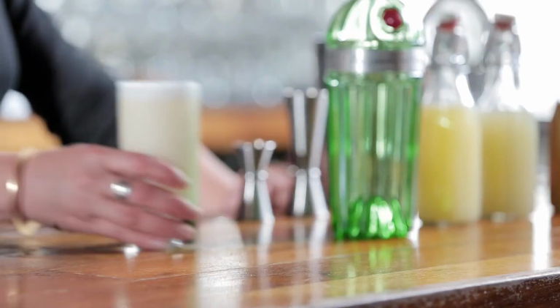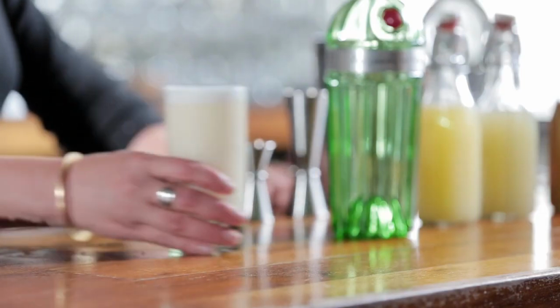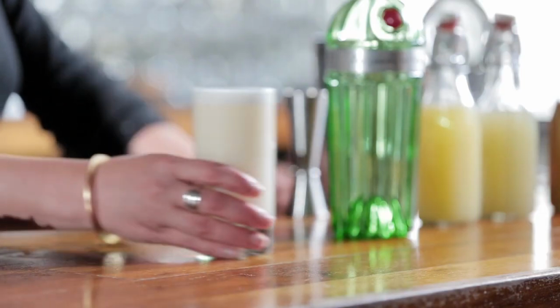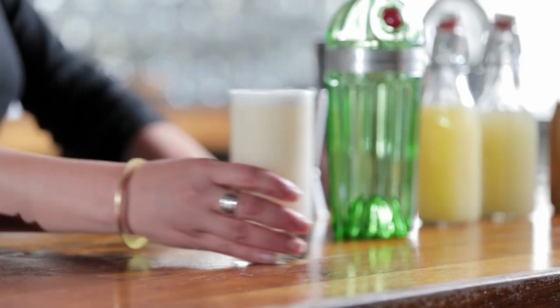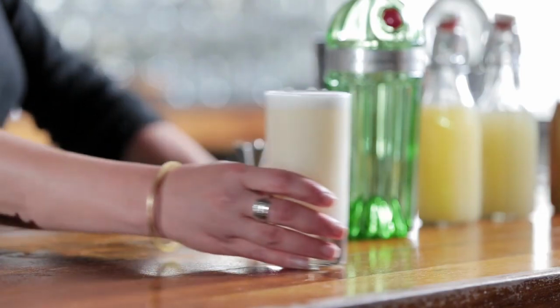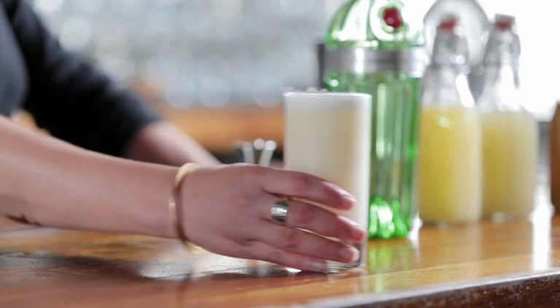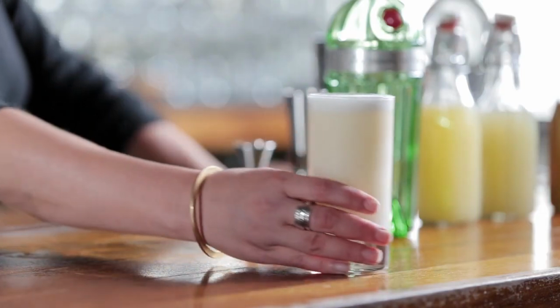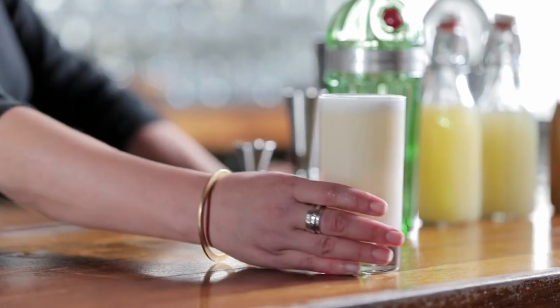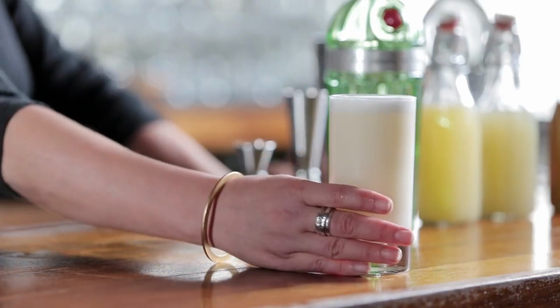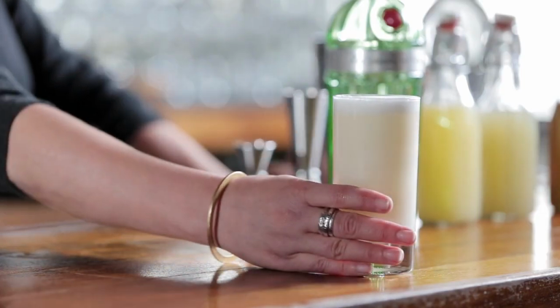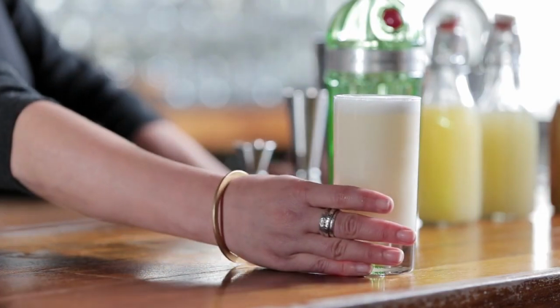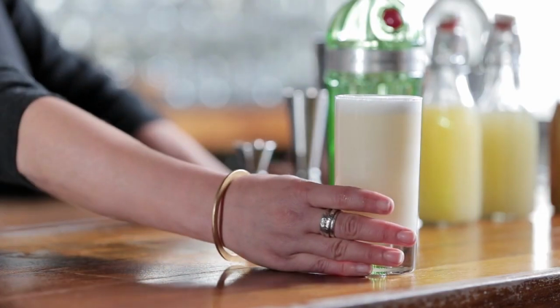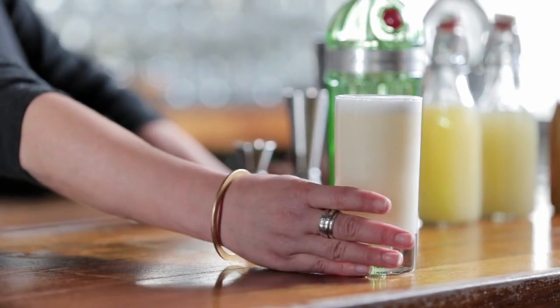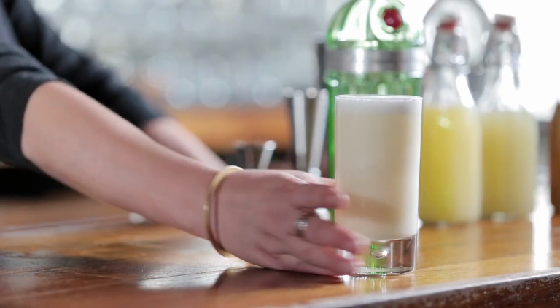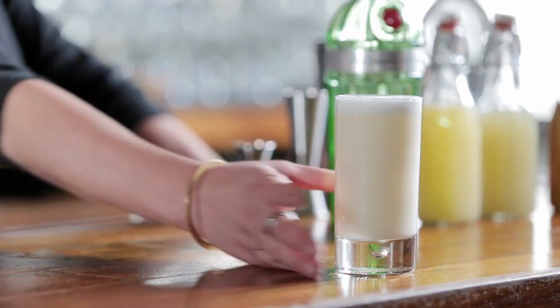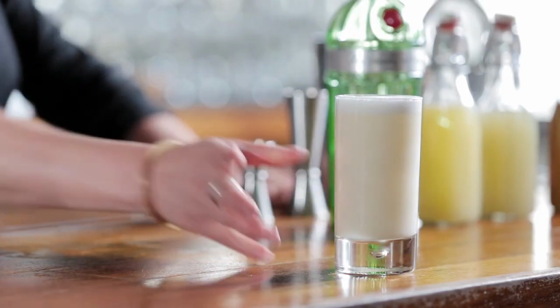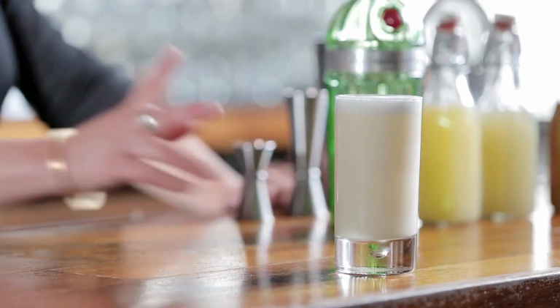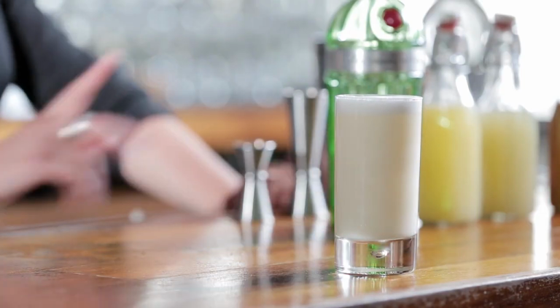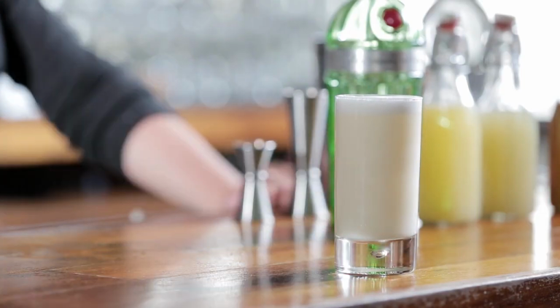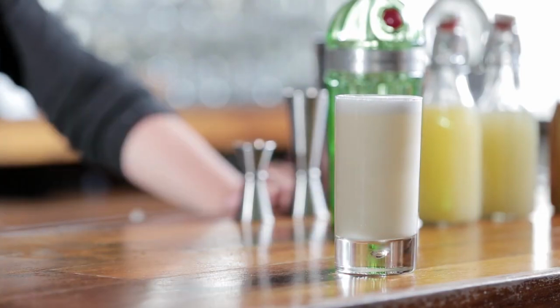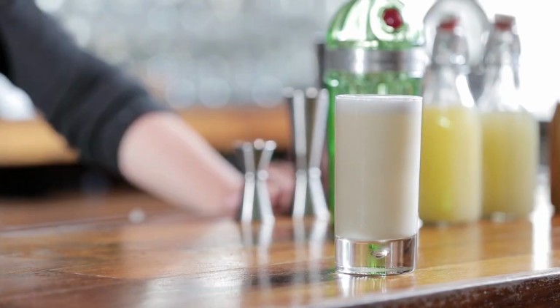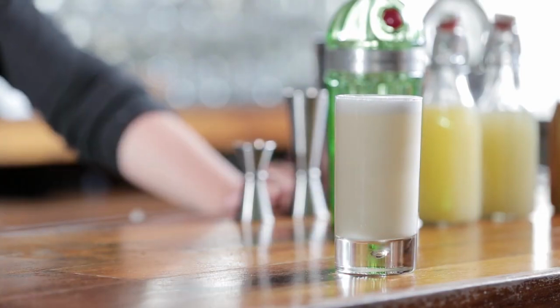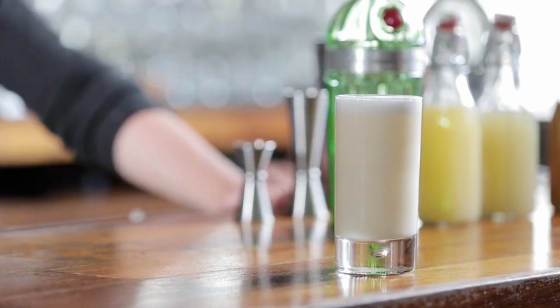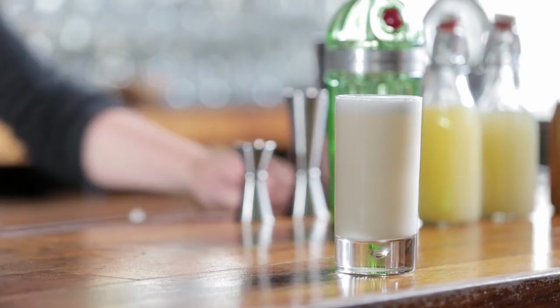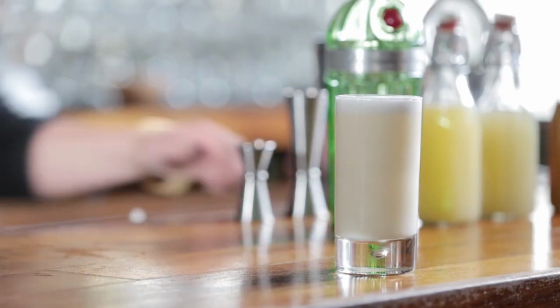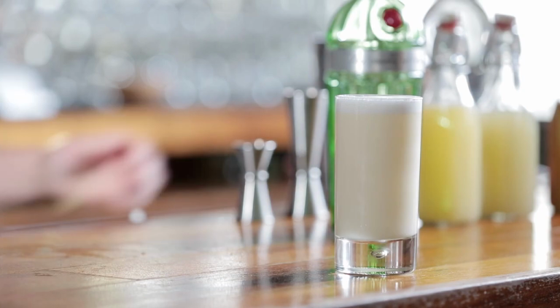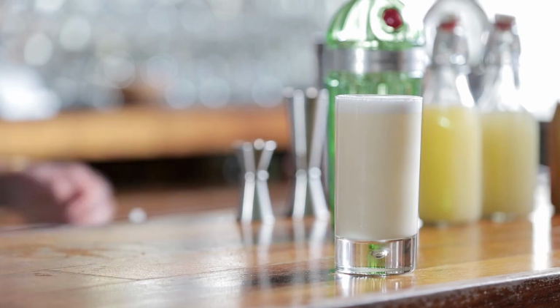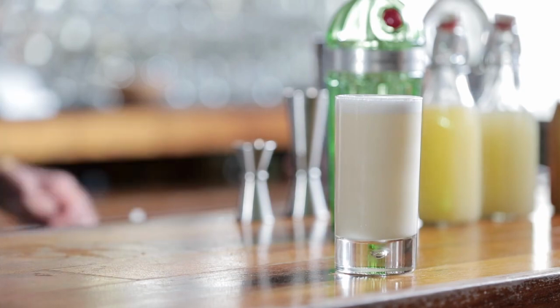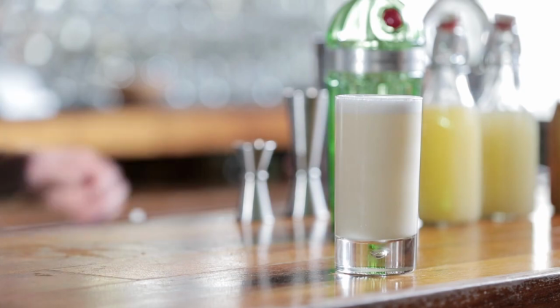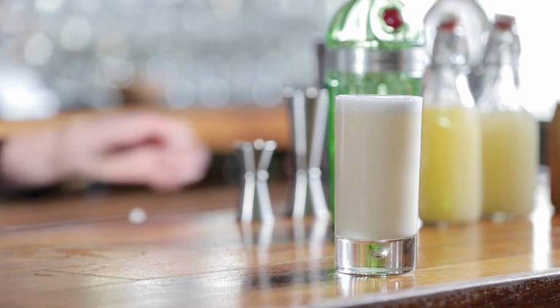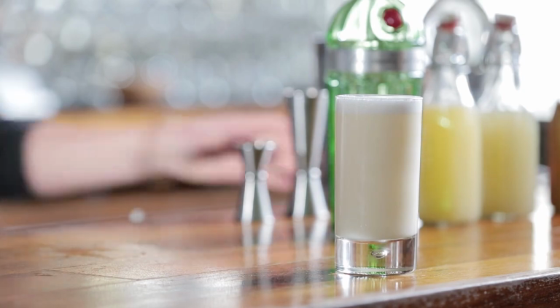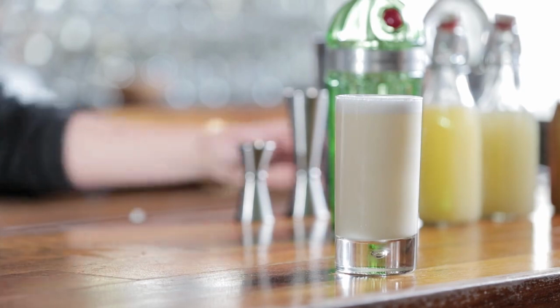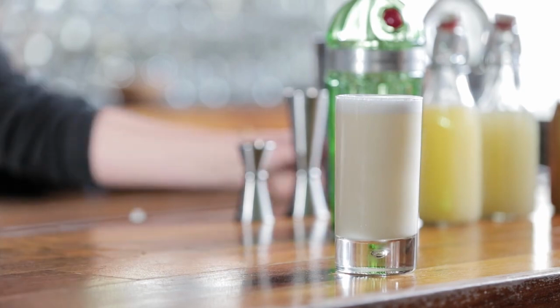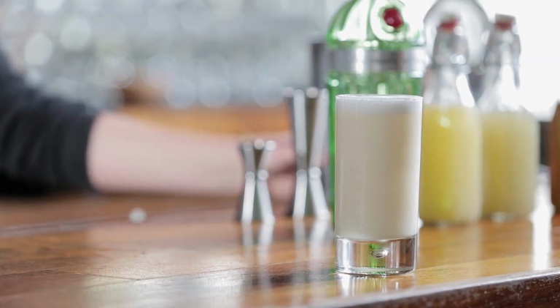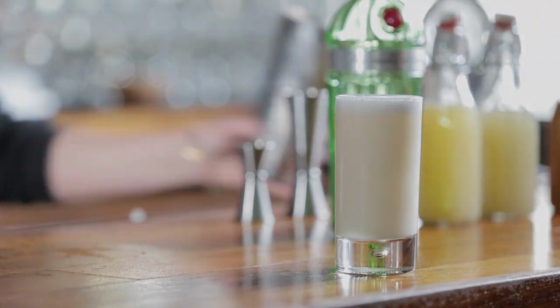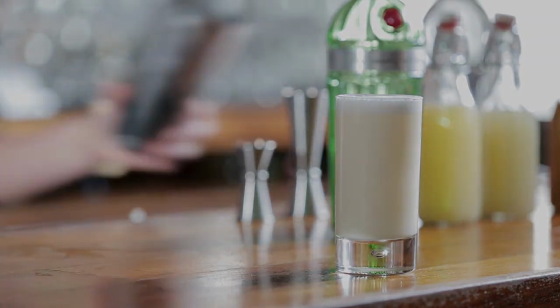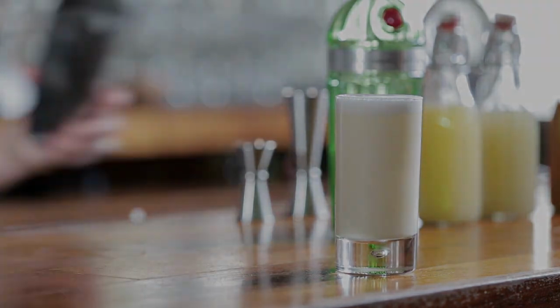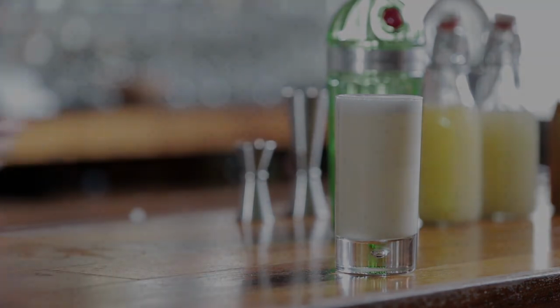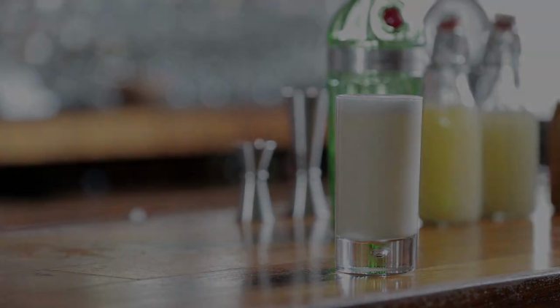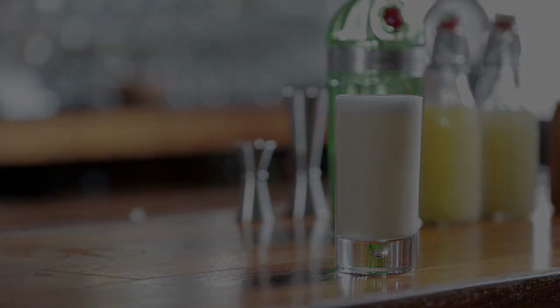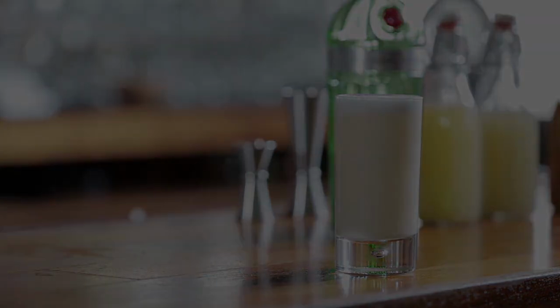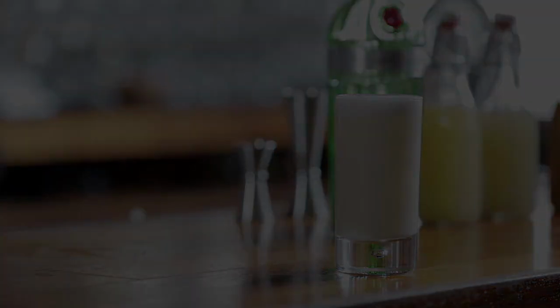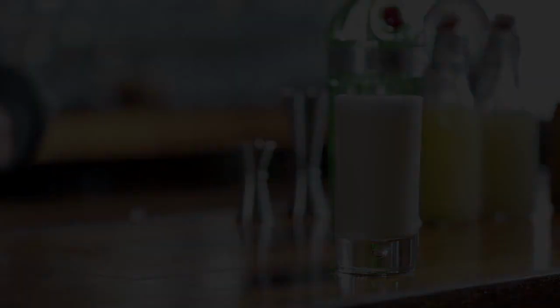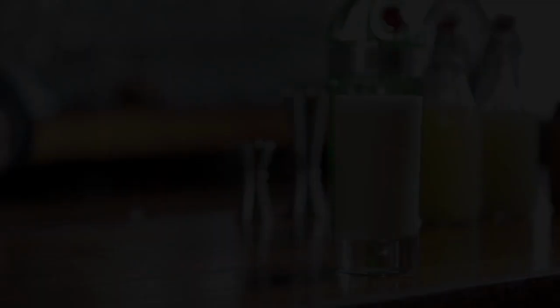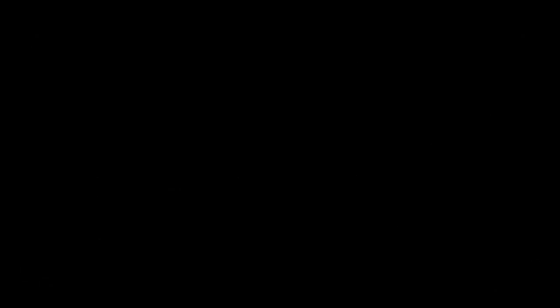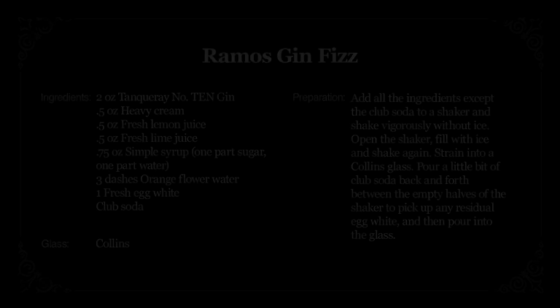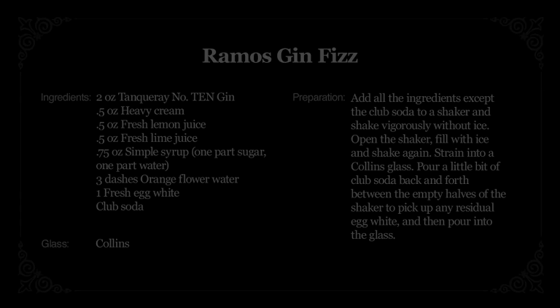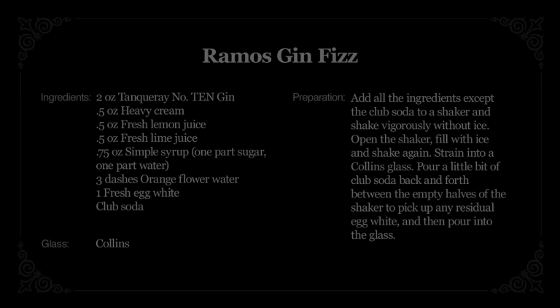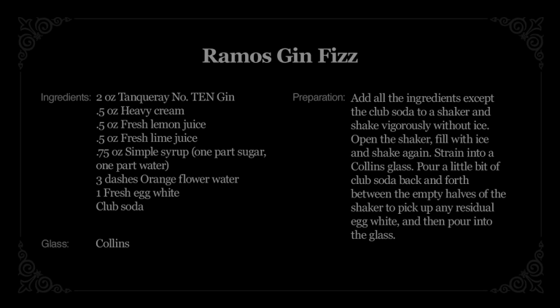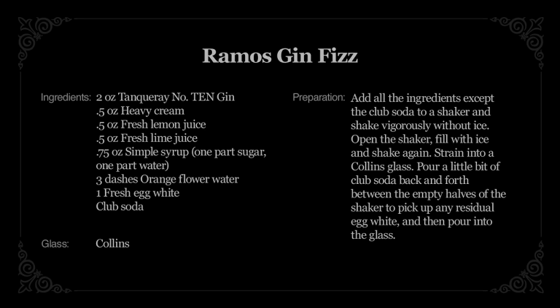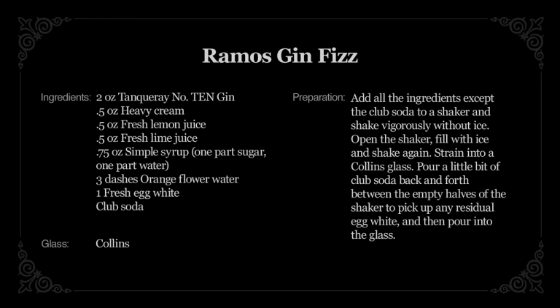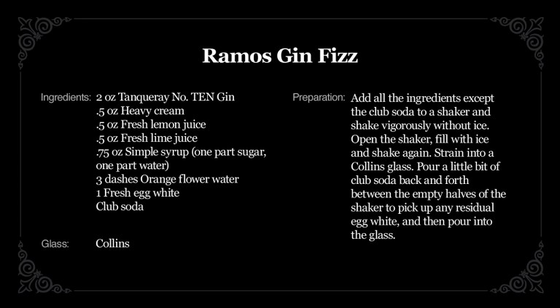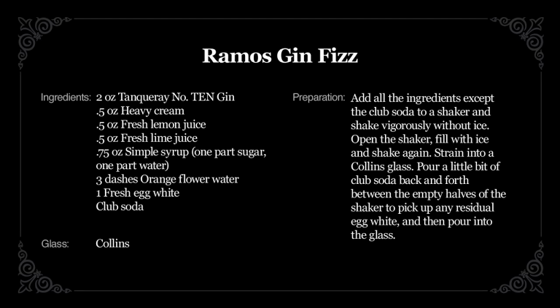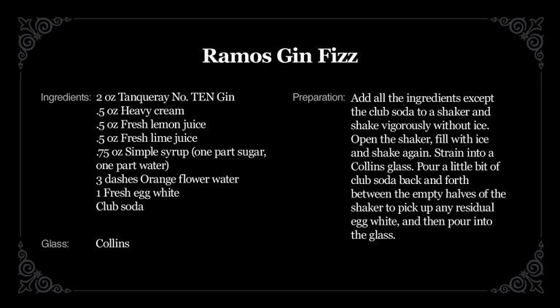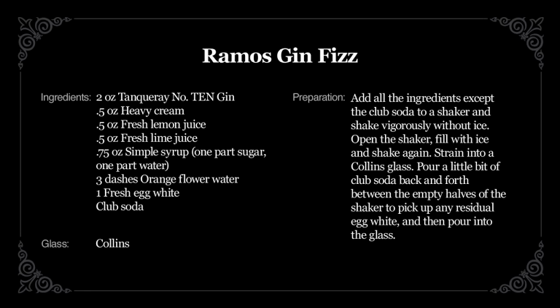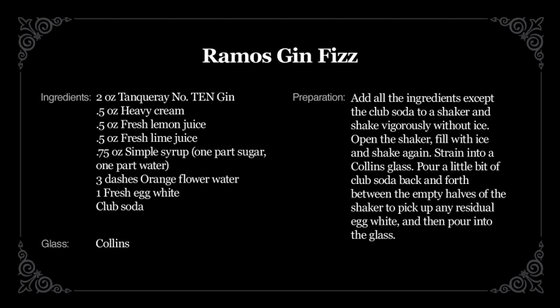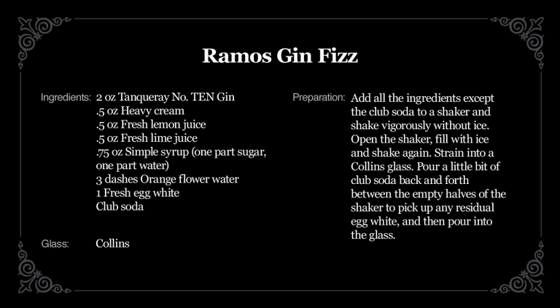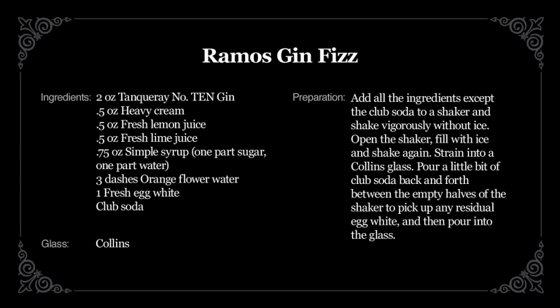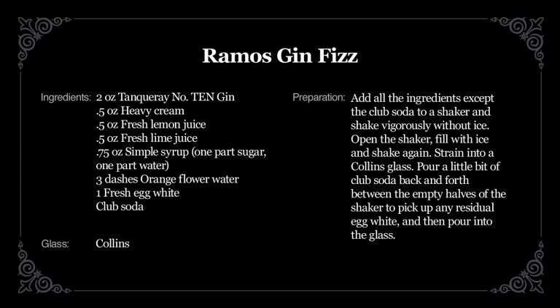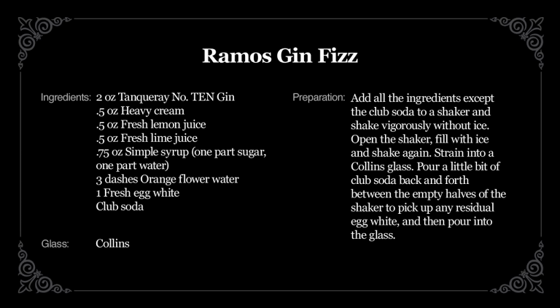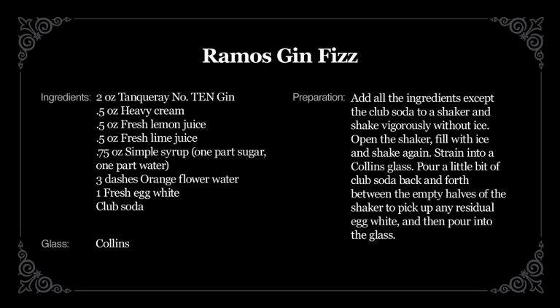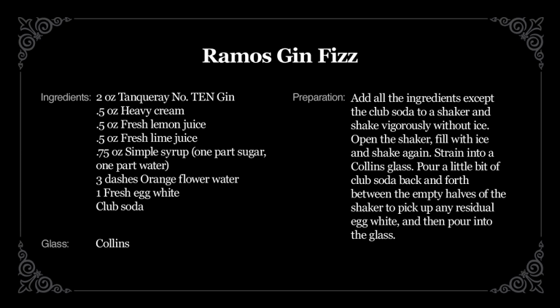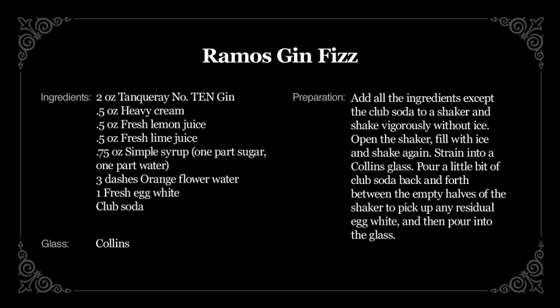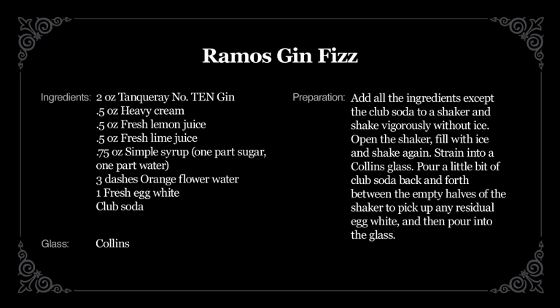The Ramos Gin Fizz. It's light, fluffy, it's delicate, and not as hard as you thought.